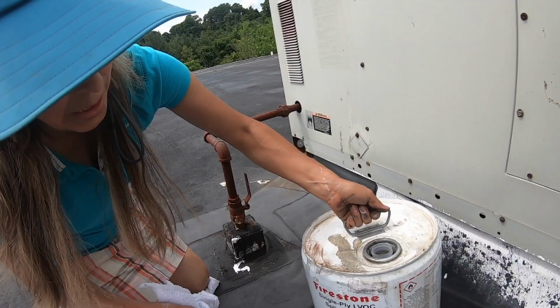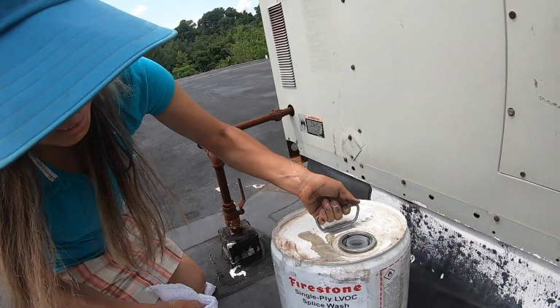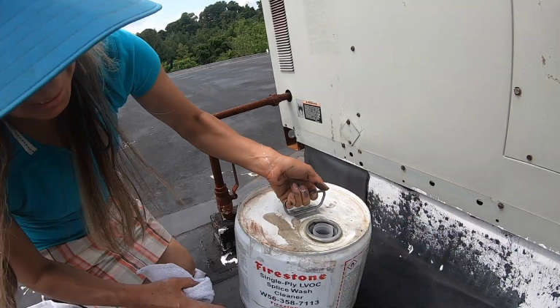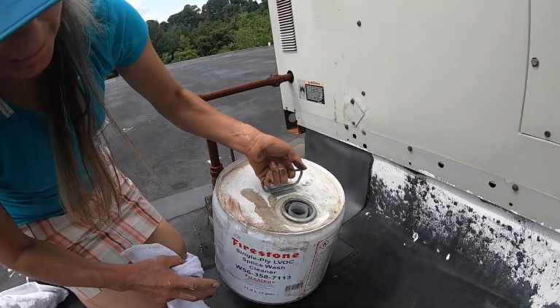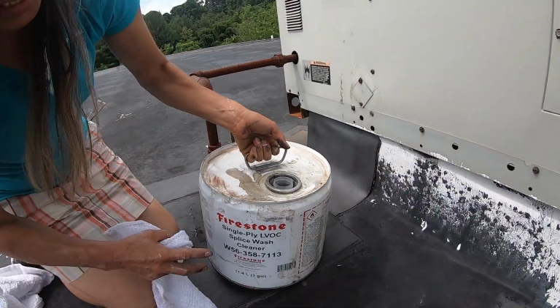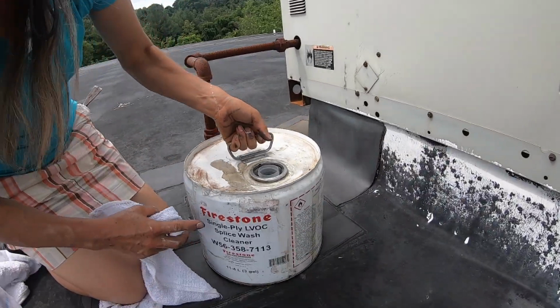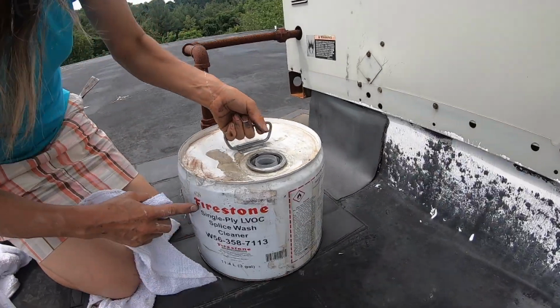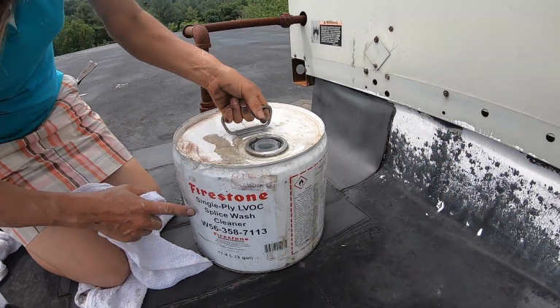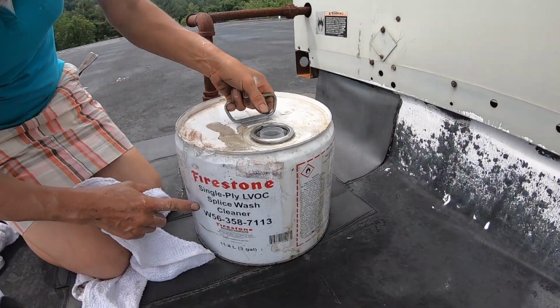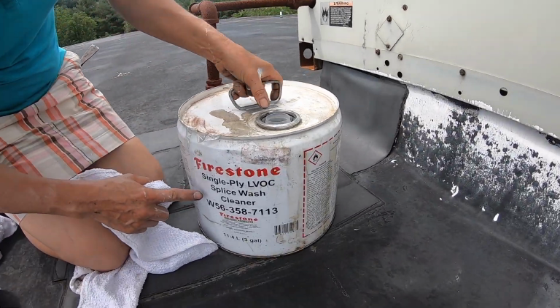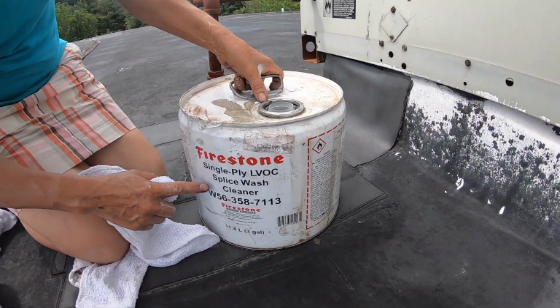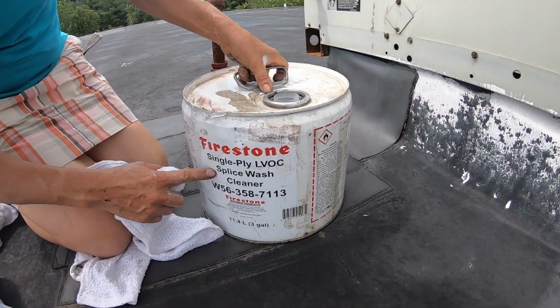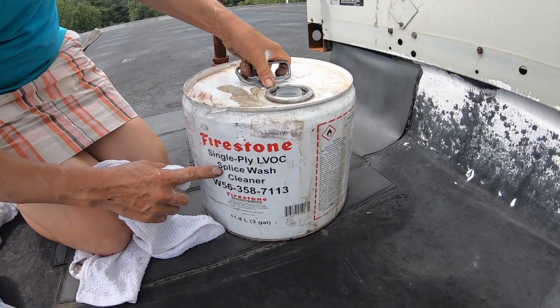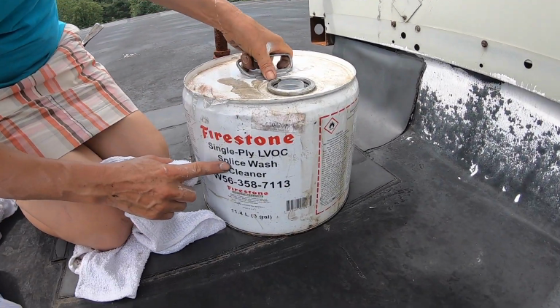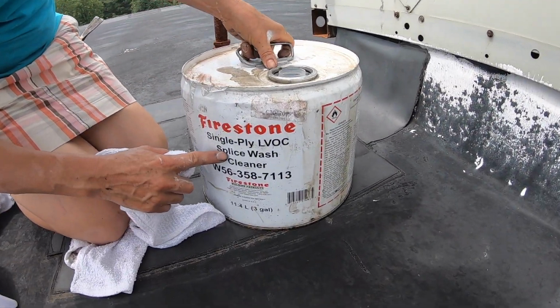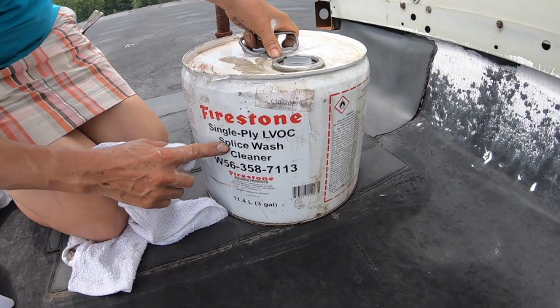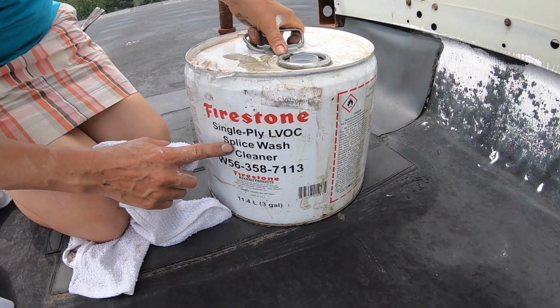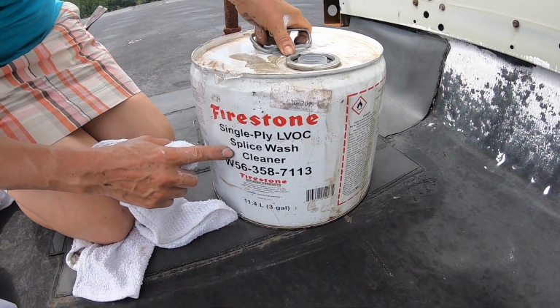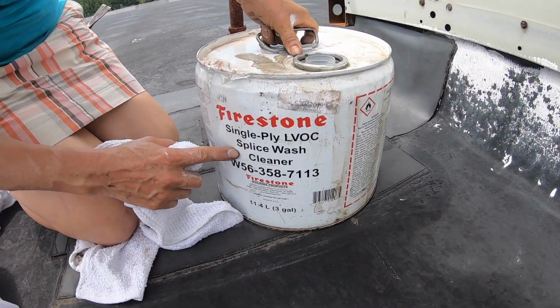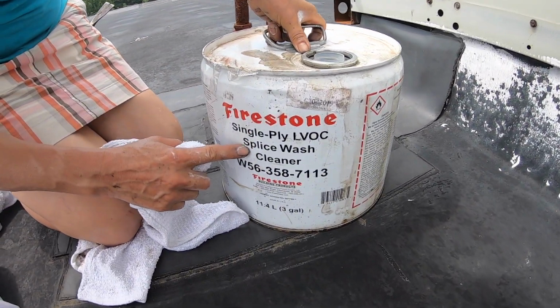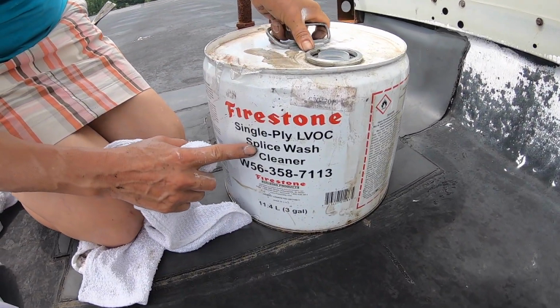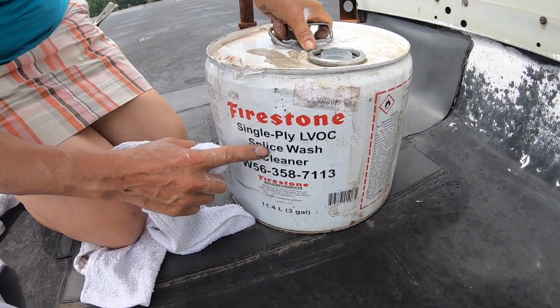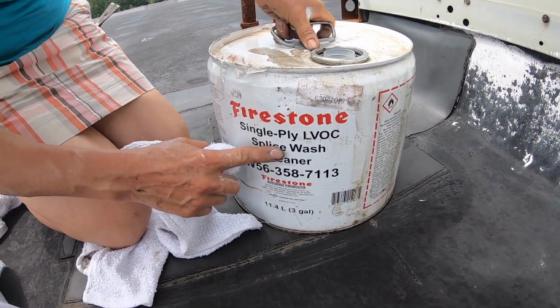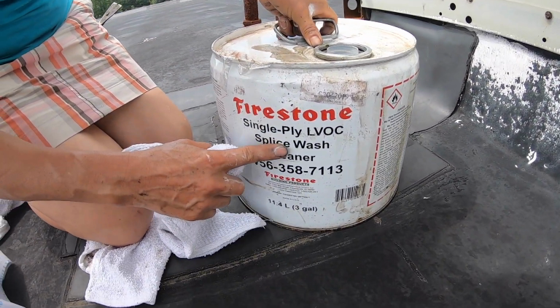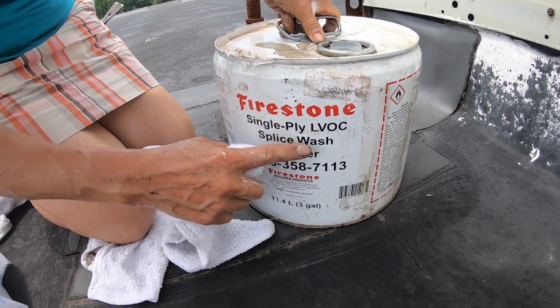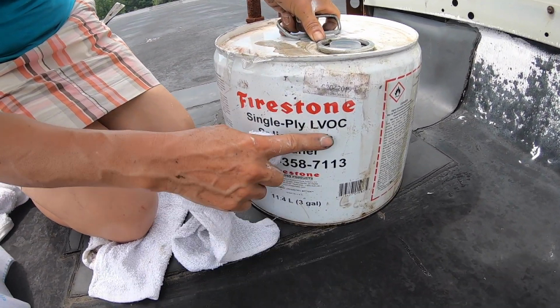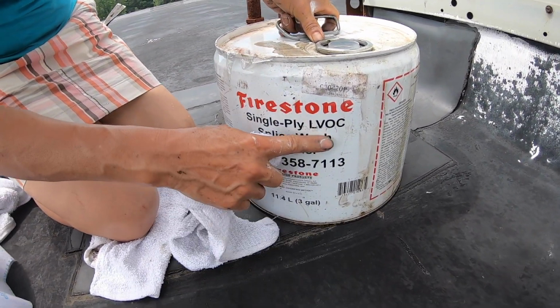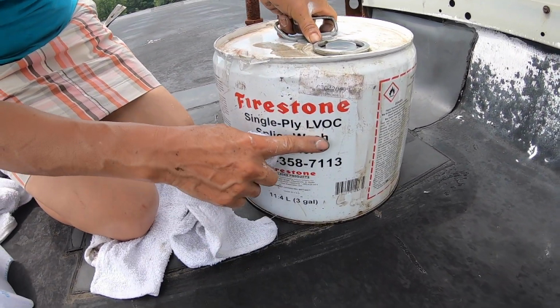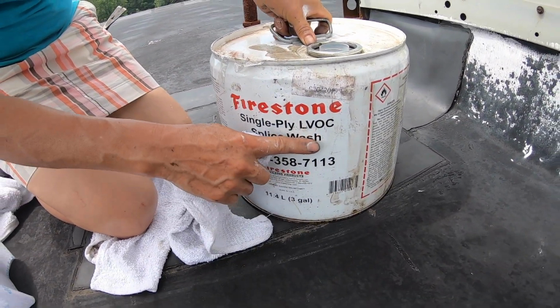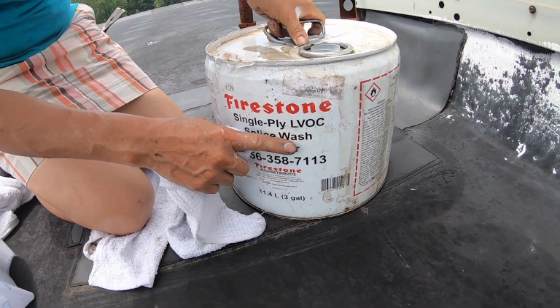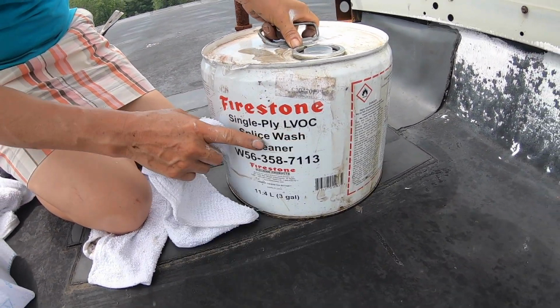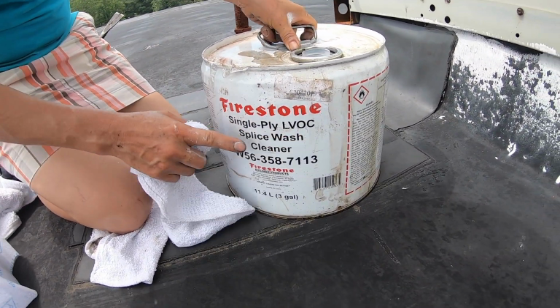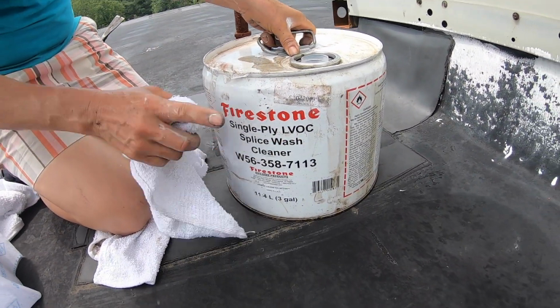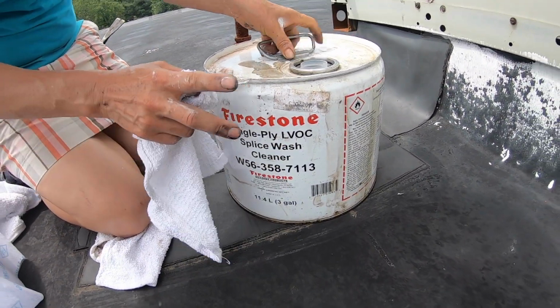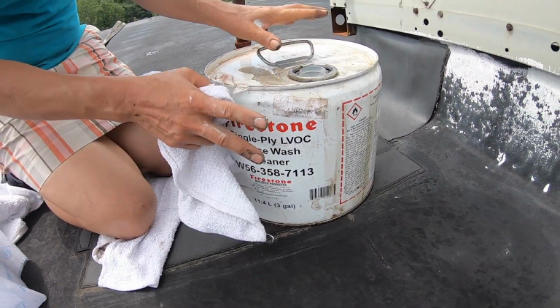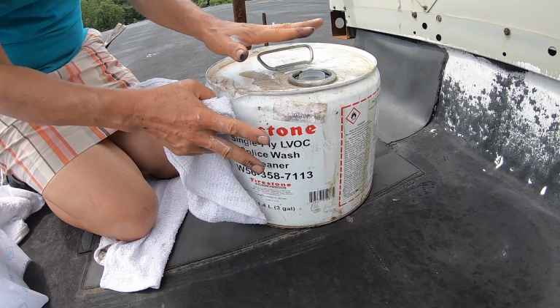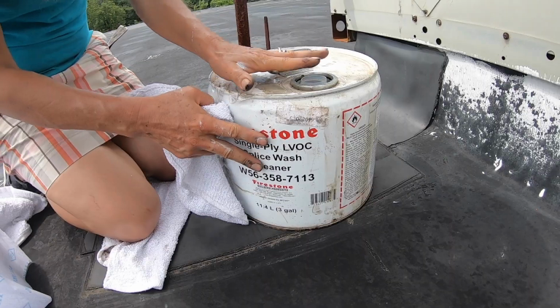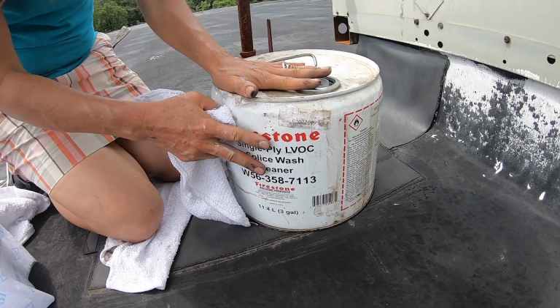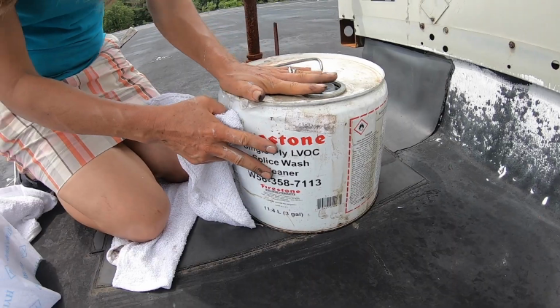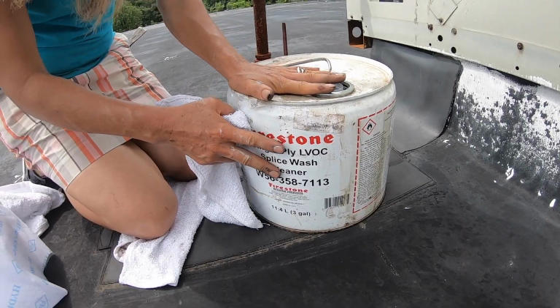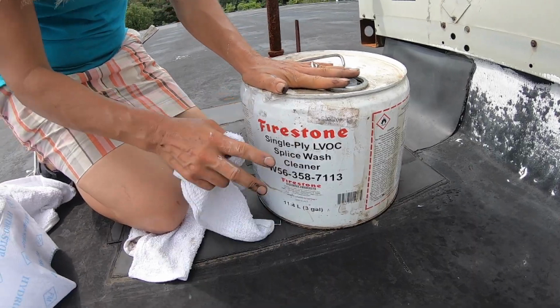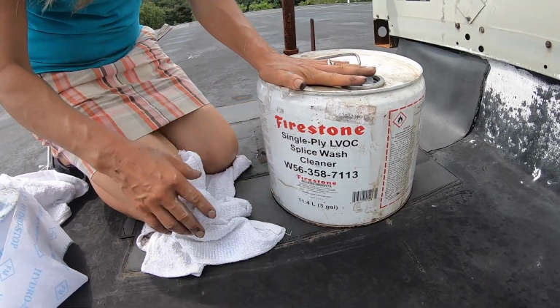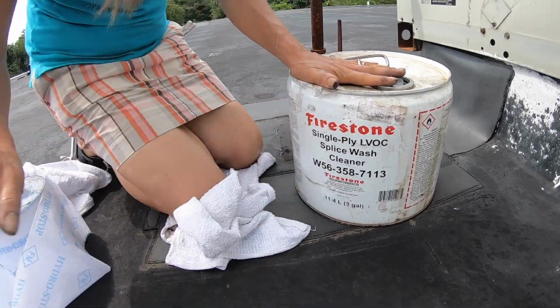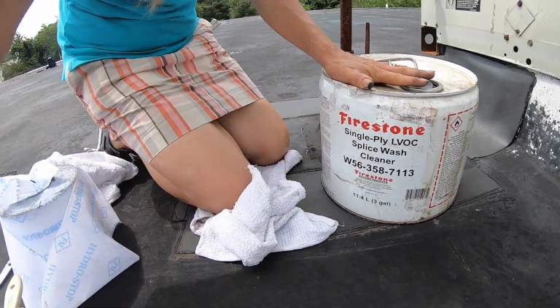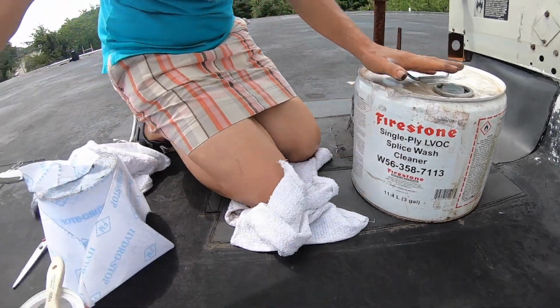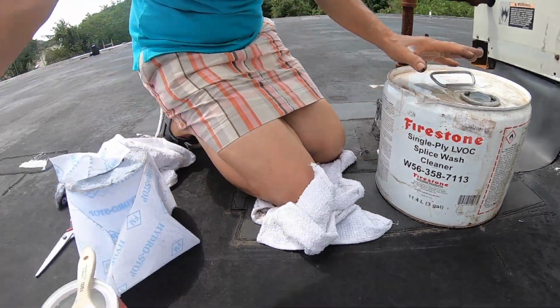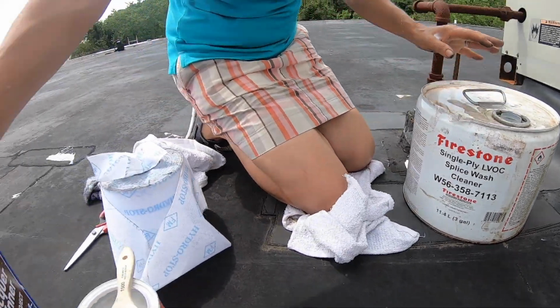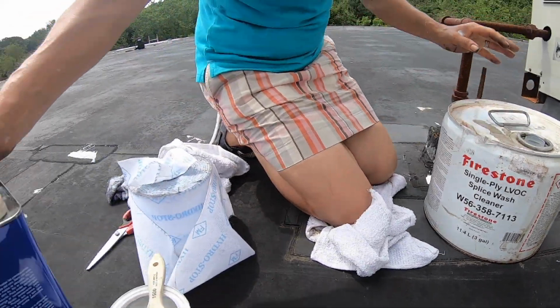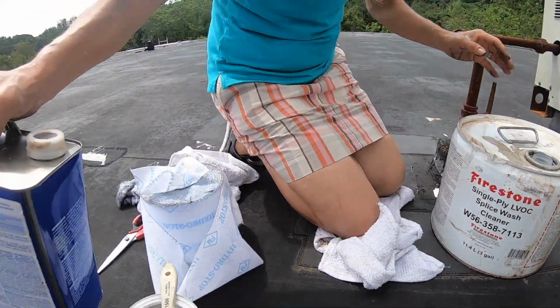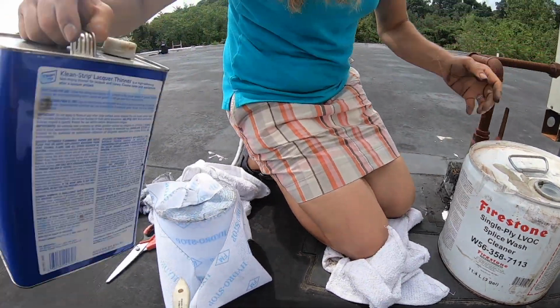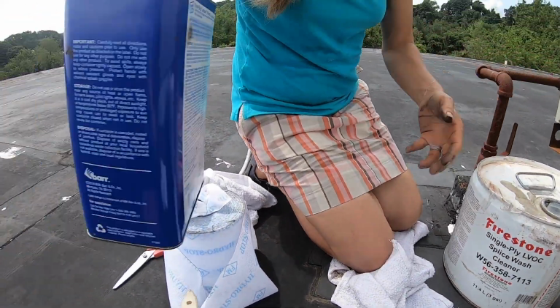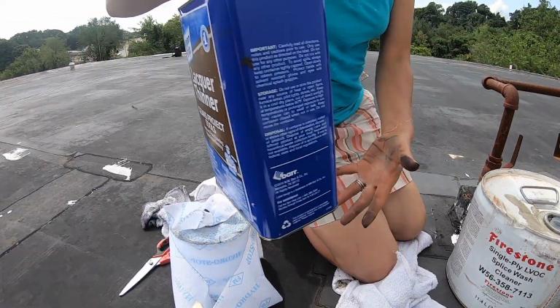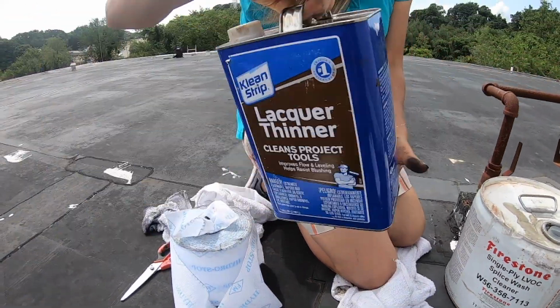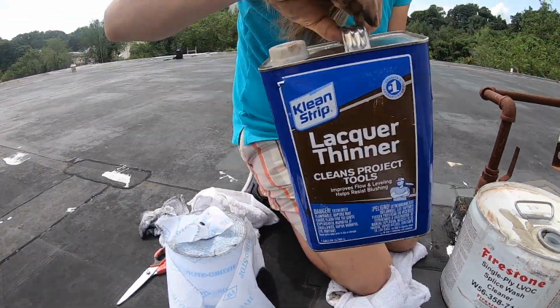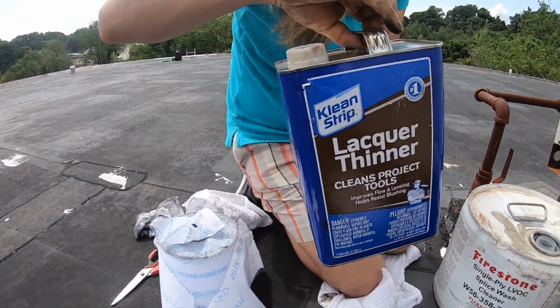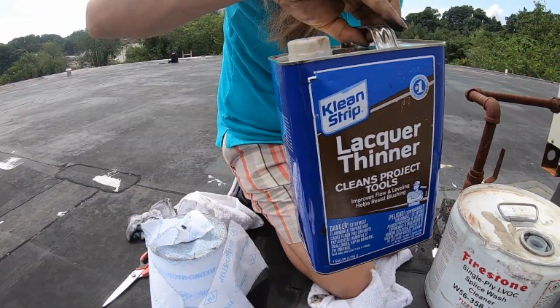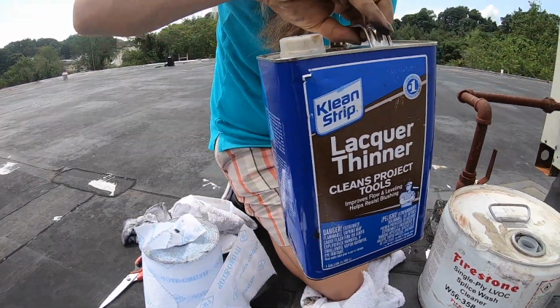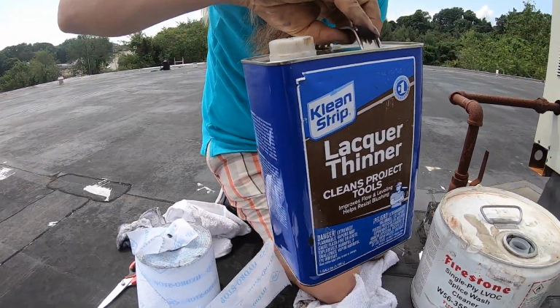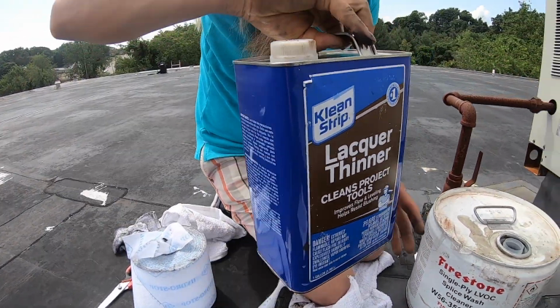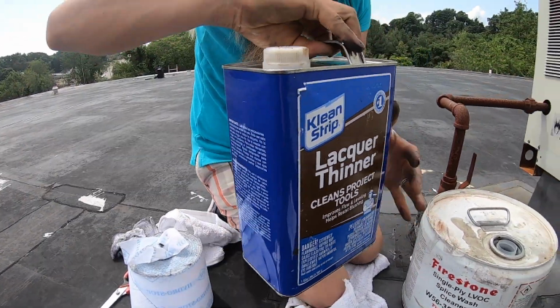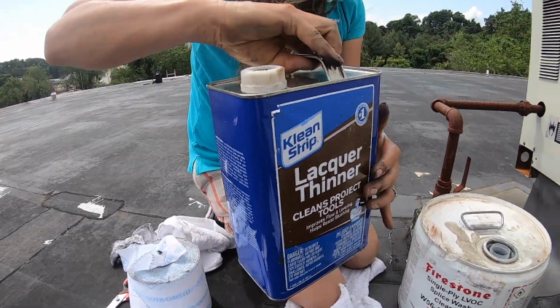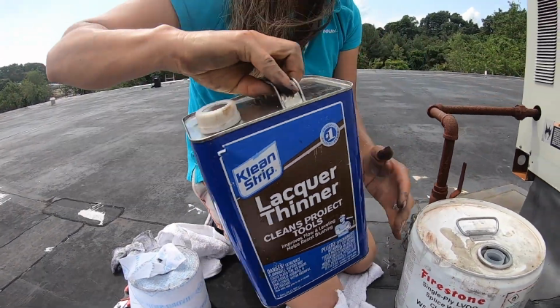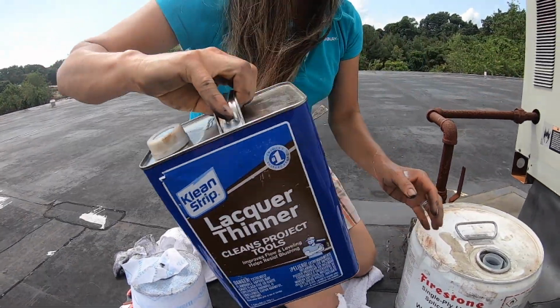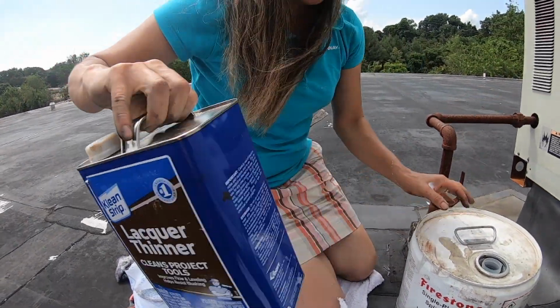I cleaned the area with this splash wash. If you don't have that, you can use a cleaner and you can buy it at Home Depot.